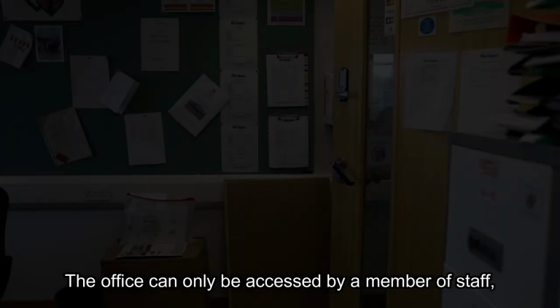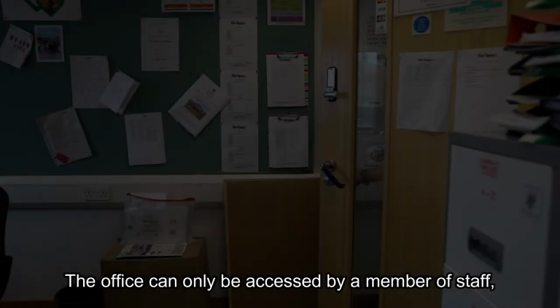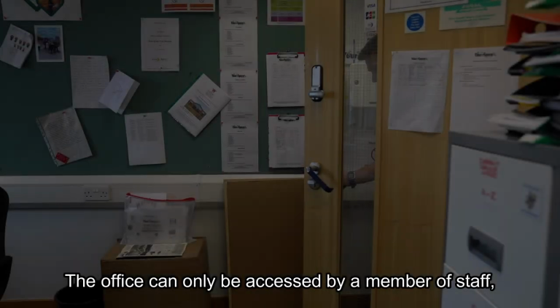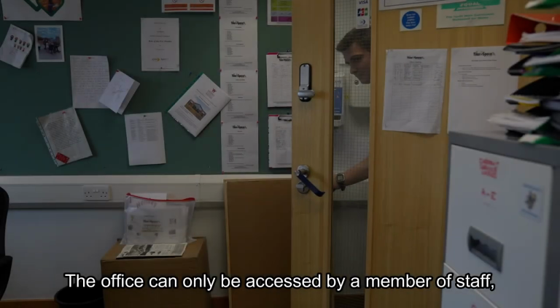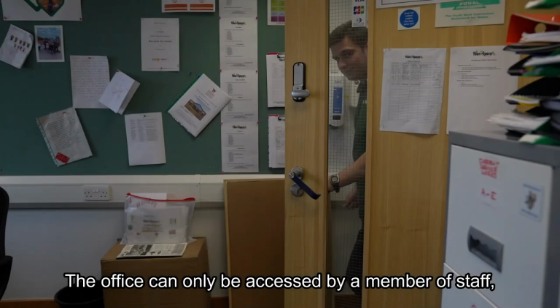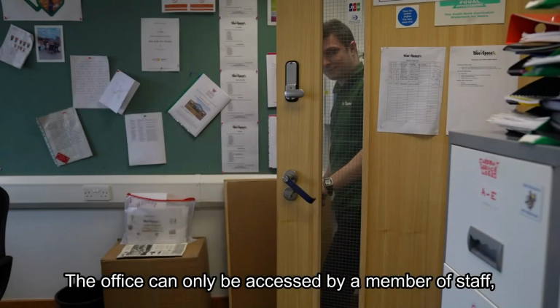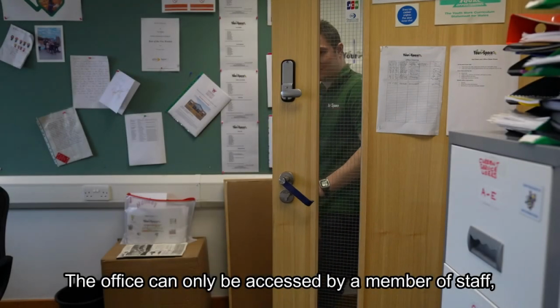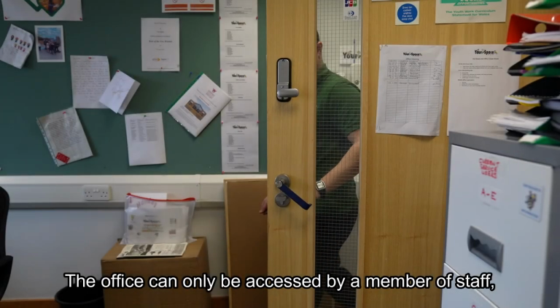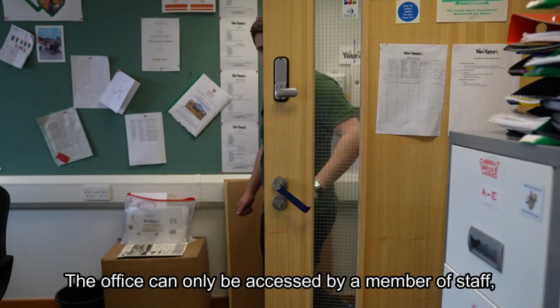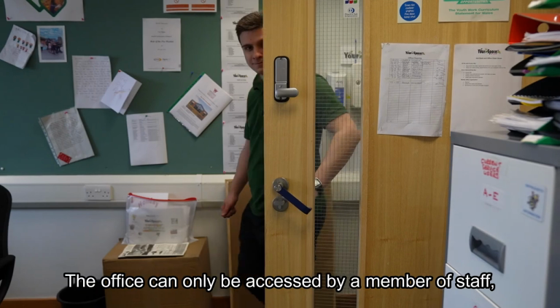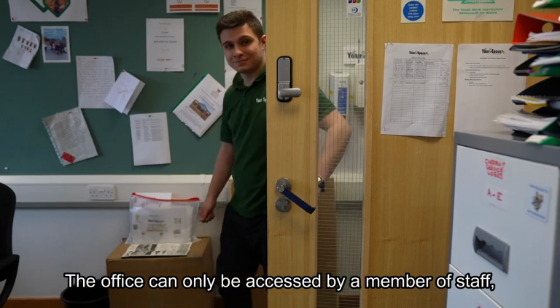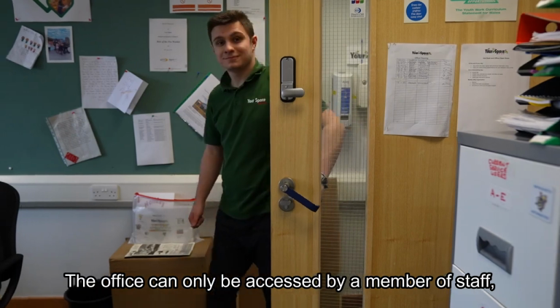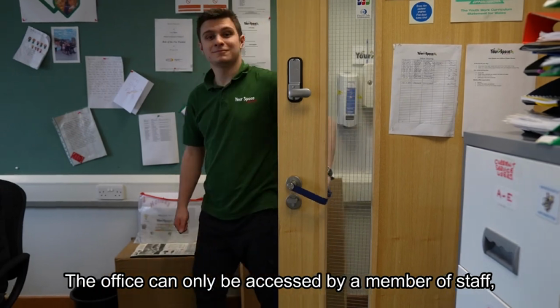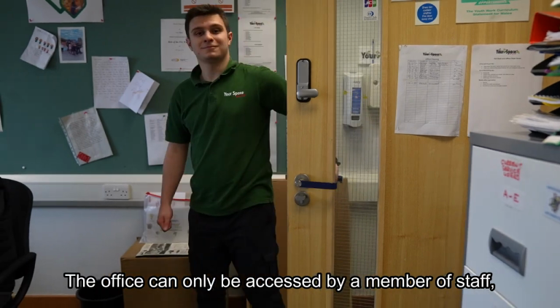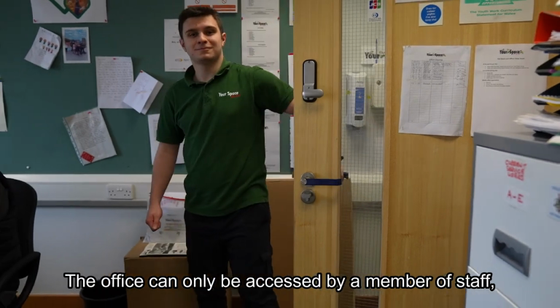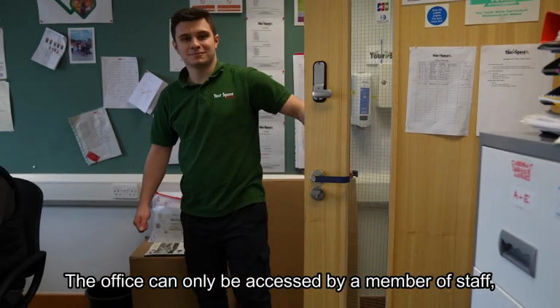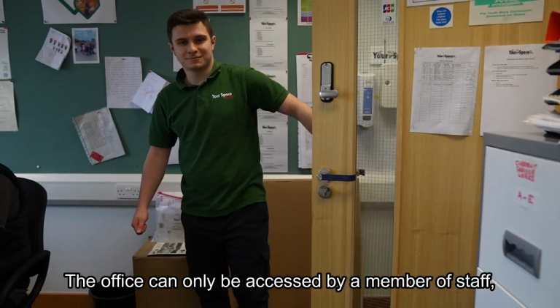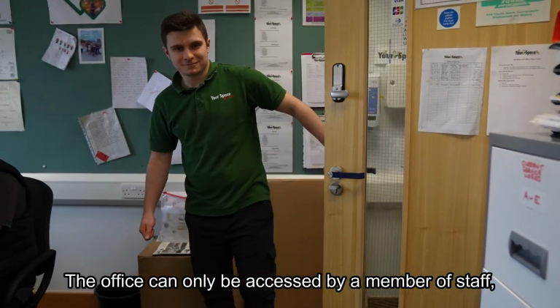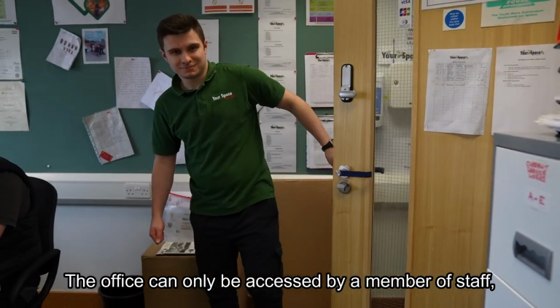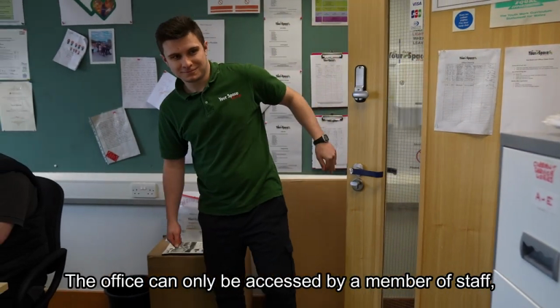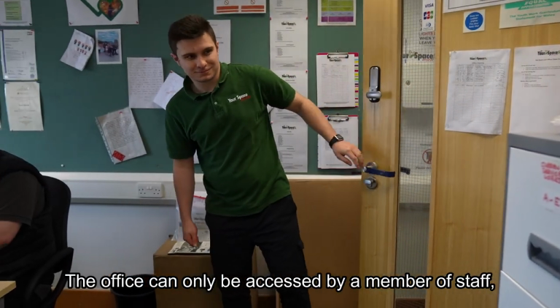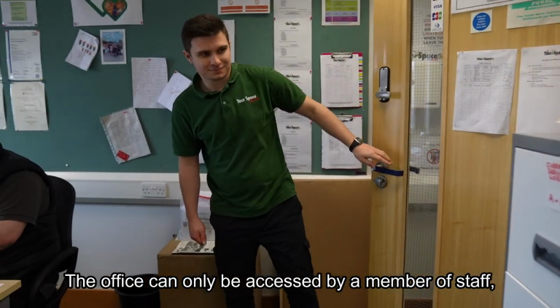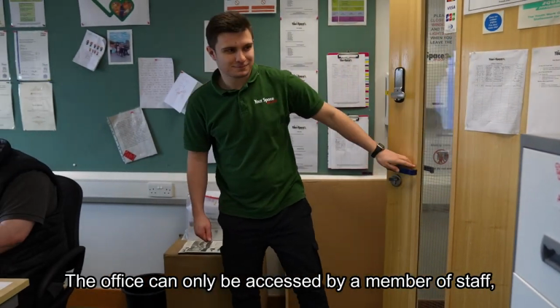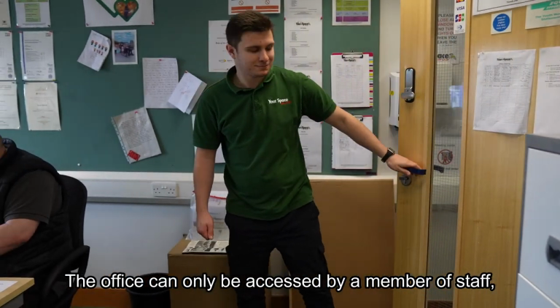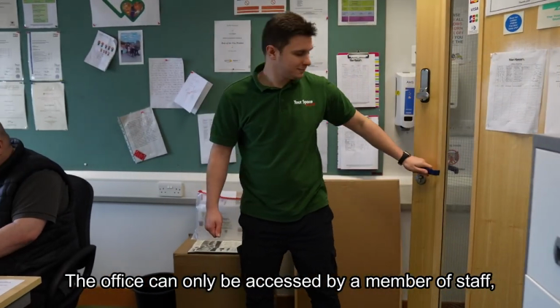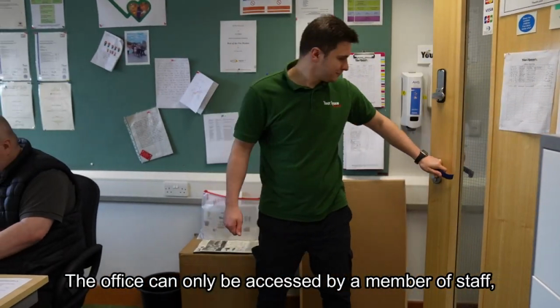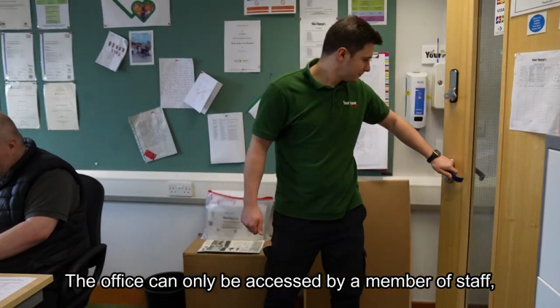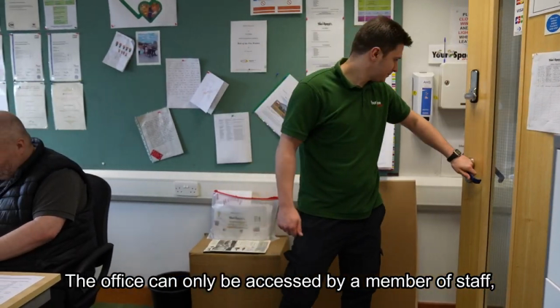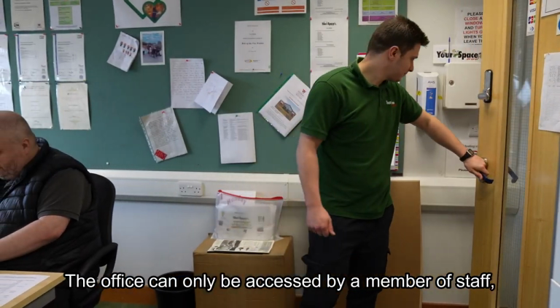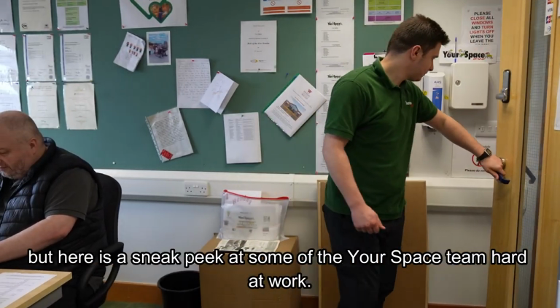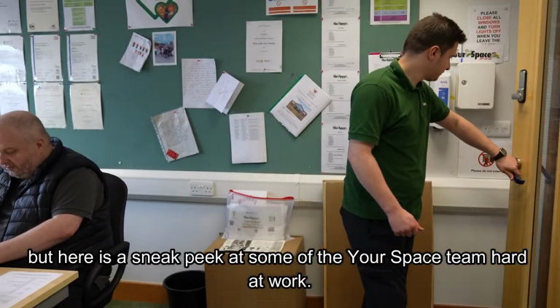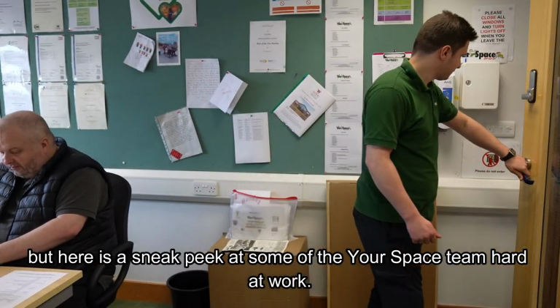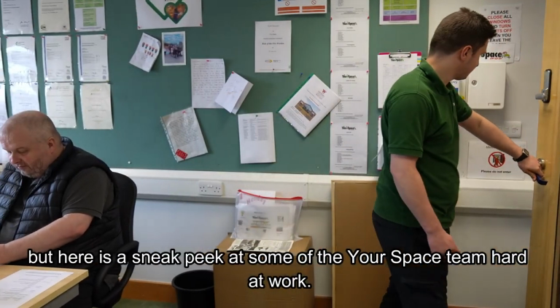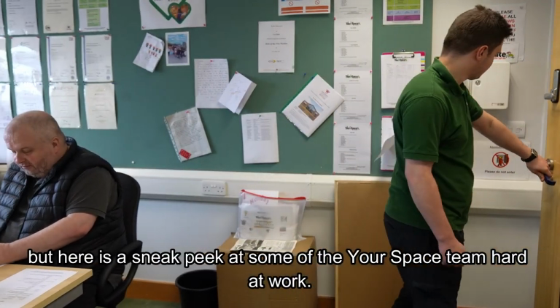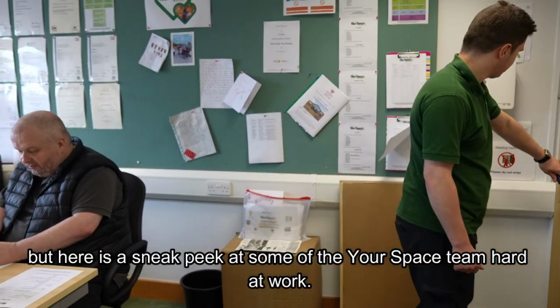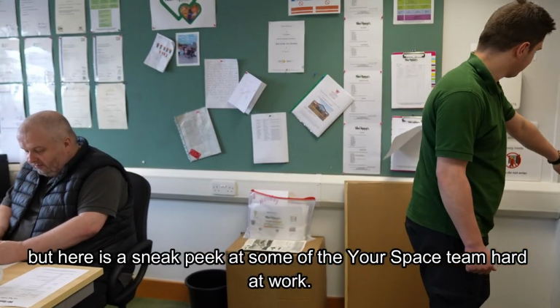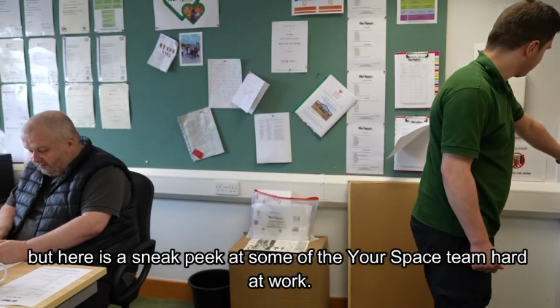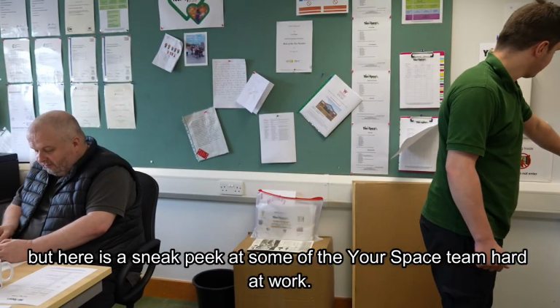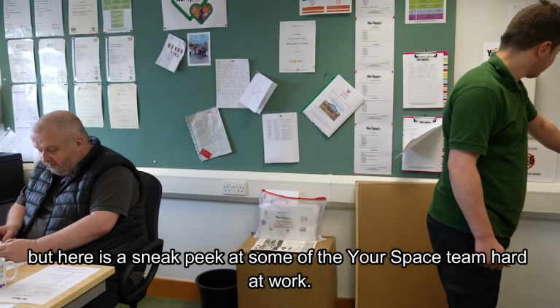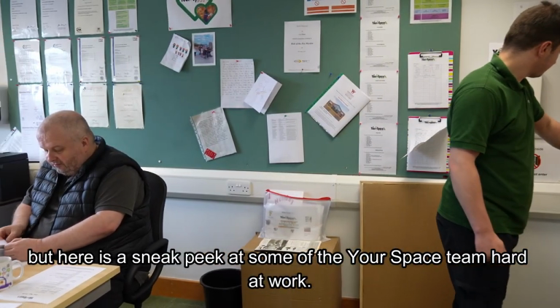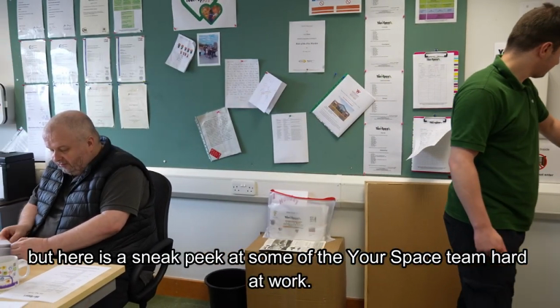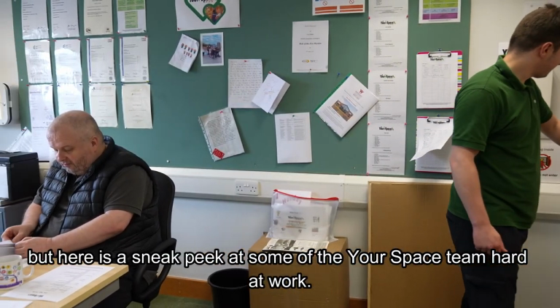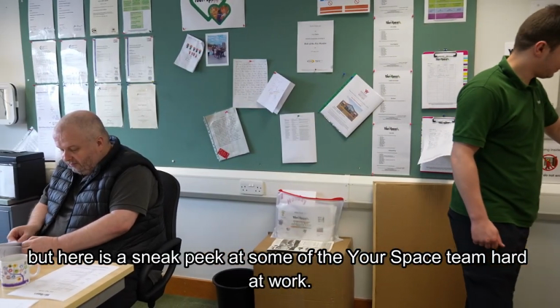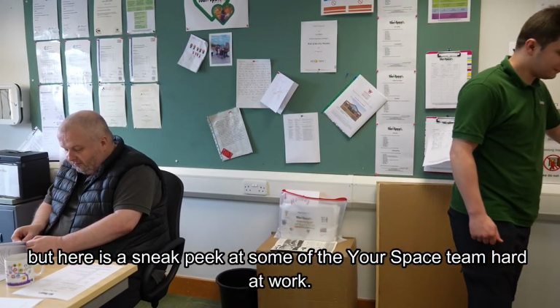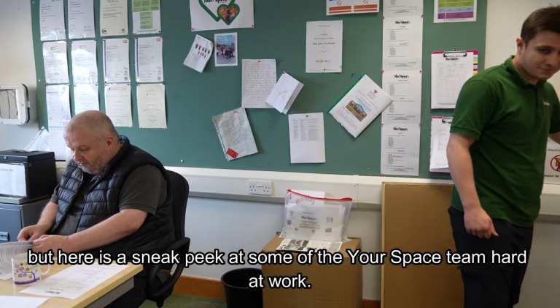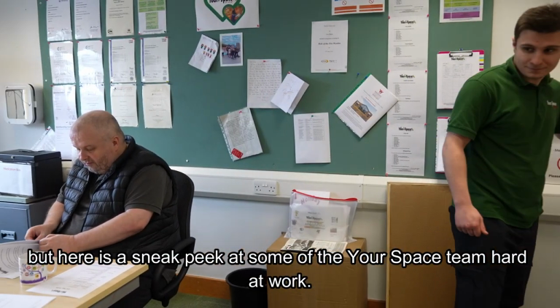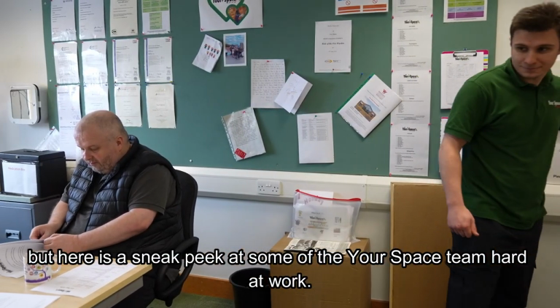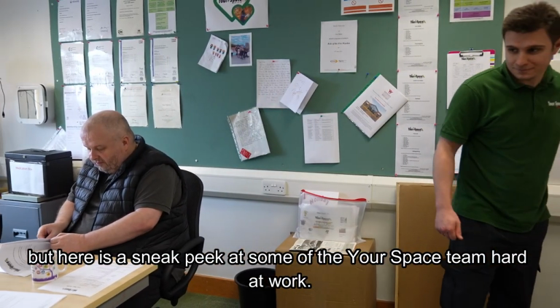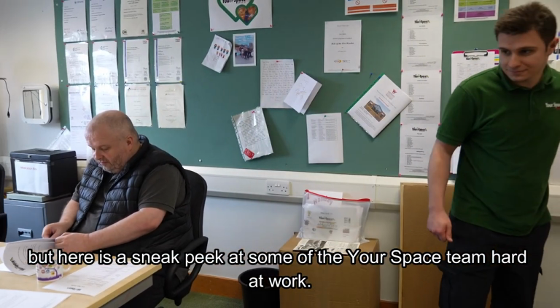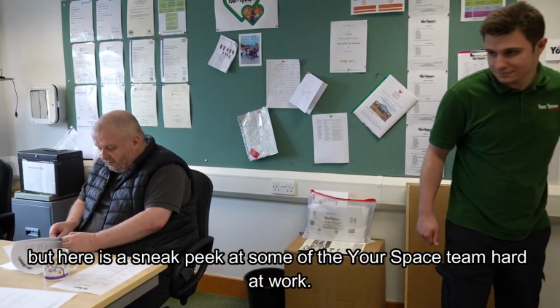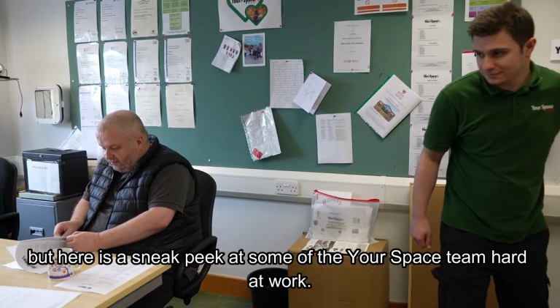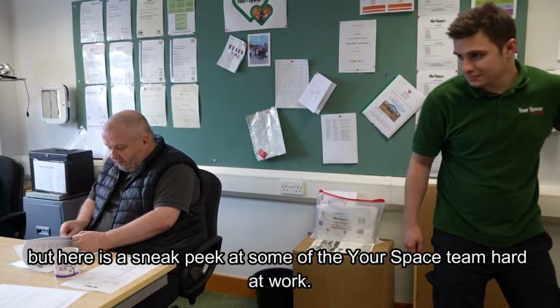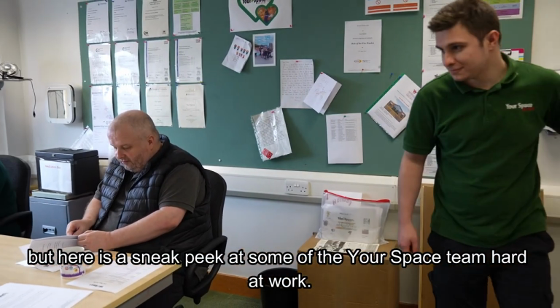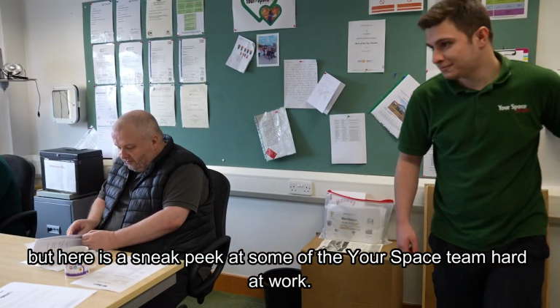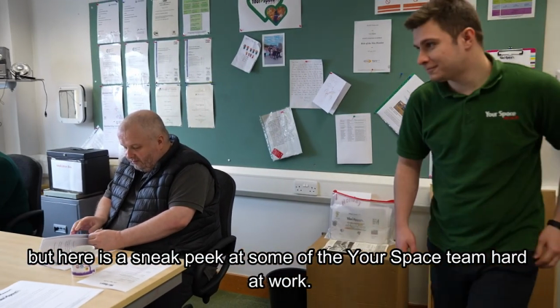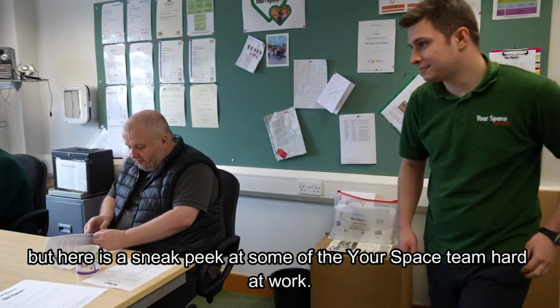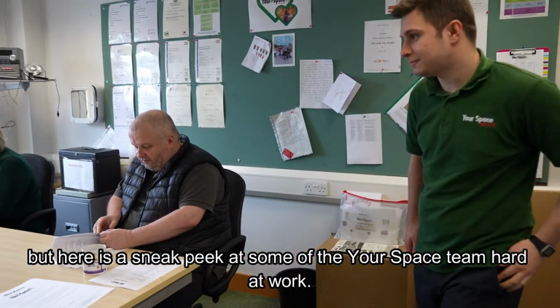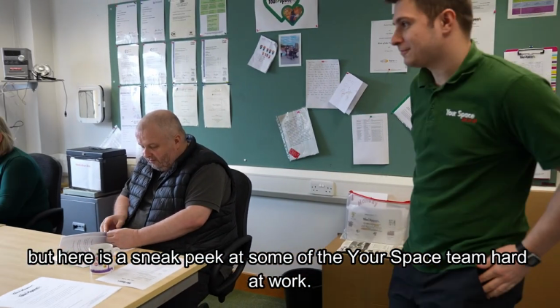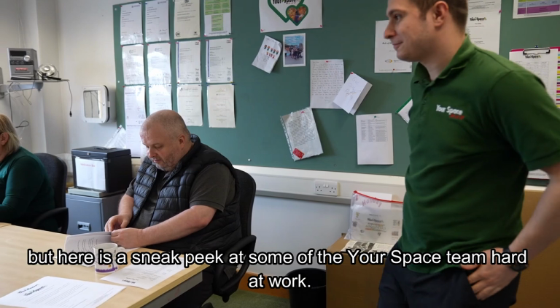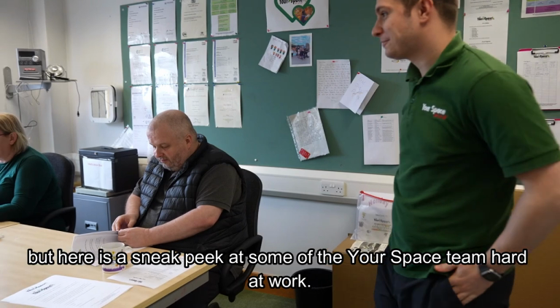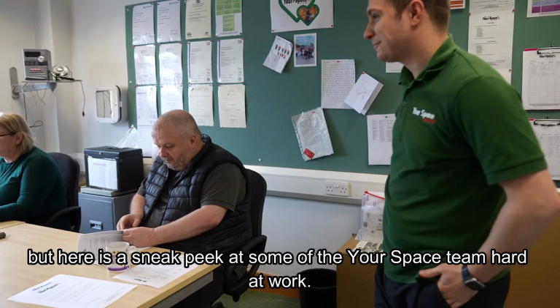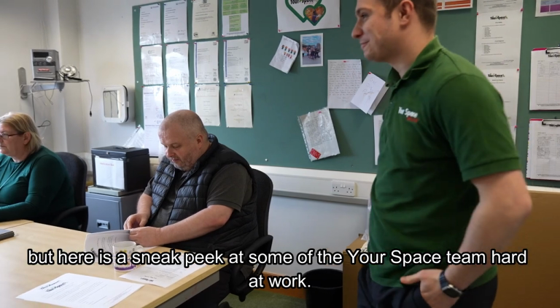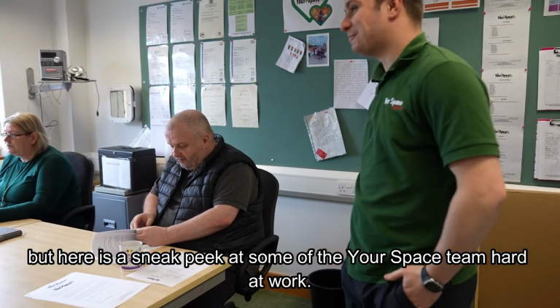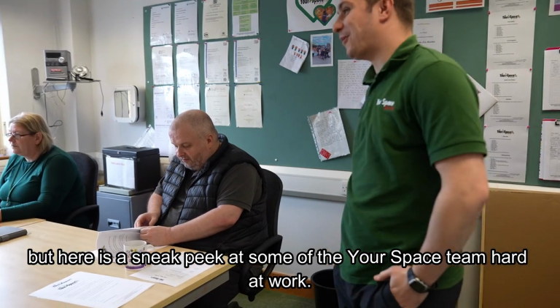The office can only be accessed by staff, but here is a sneak peek at some of the Your Space team hard at work.